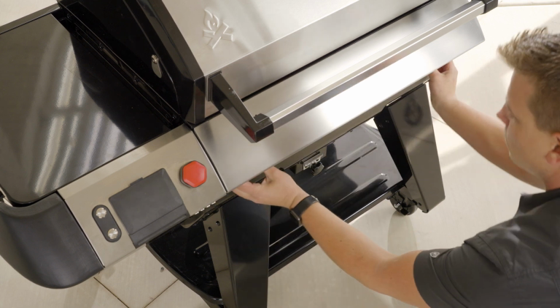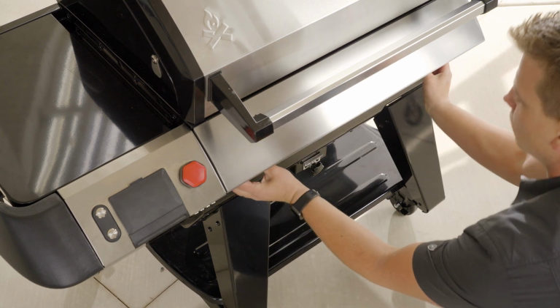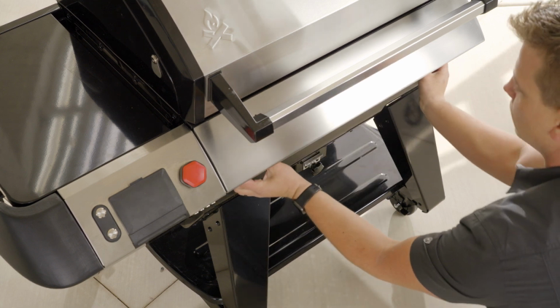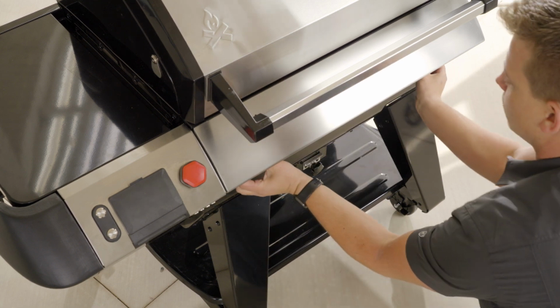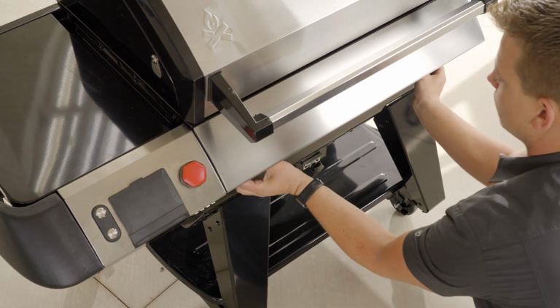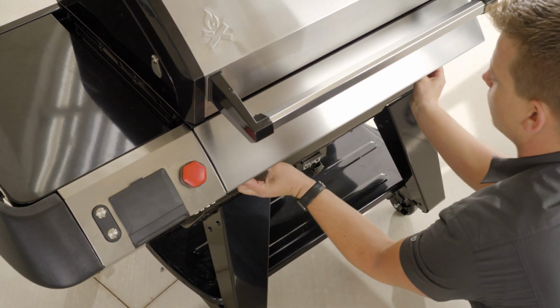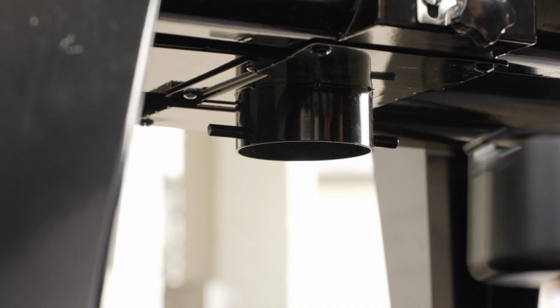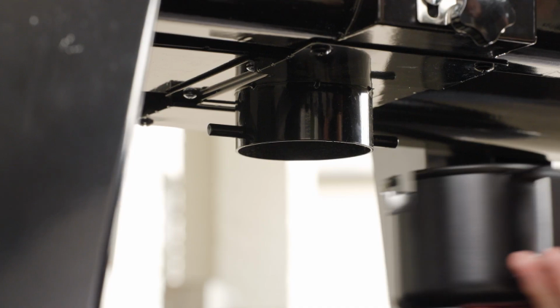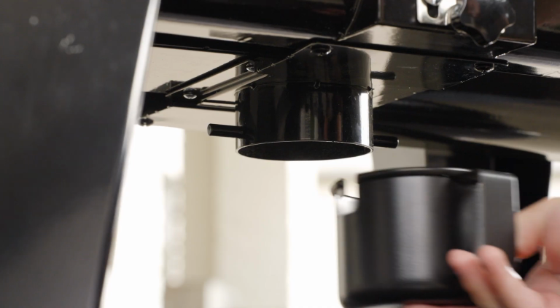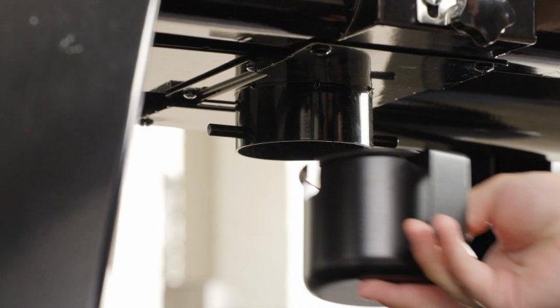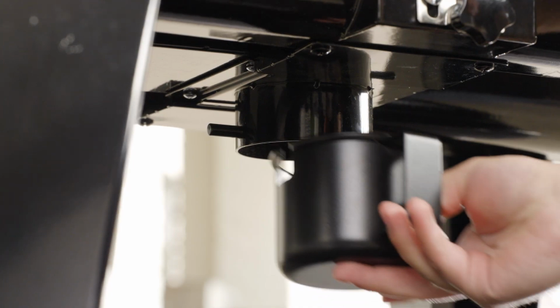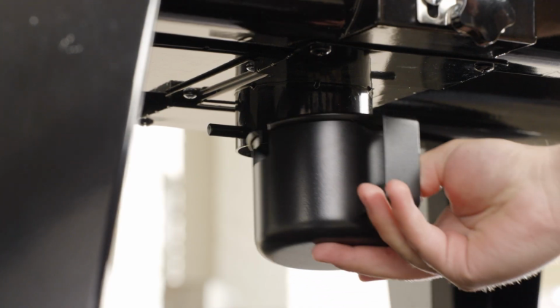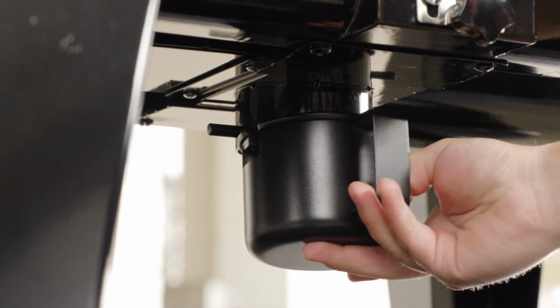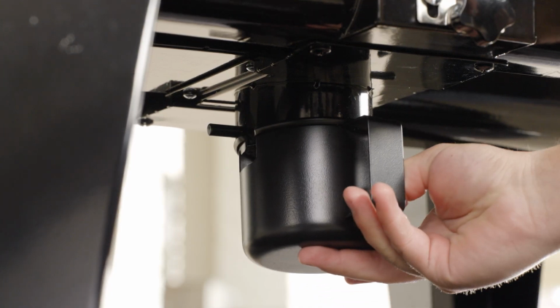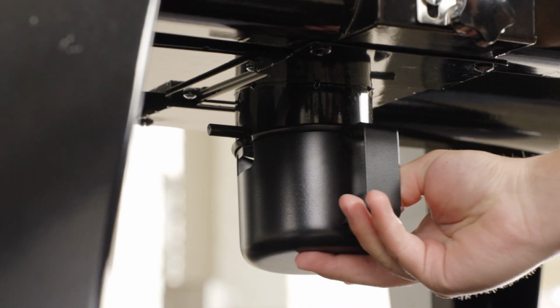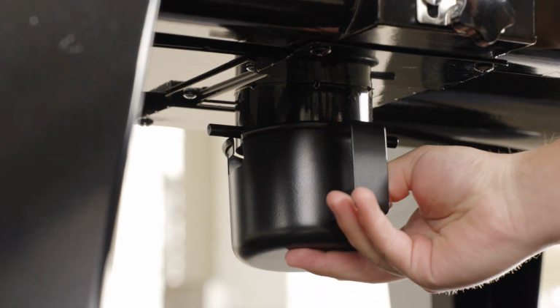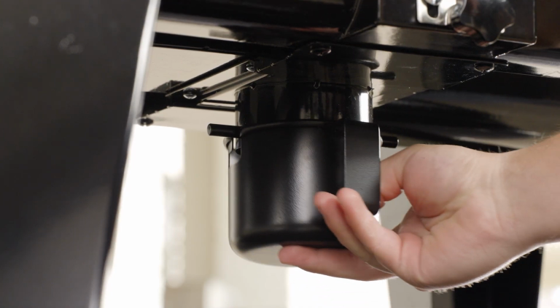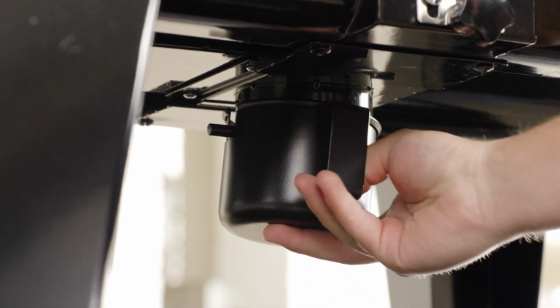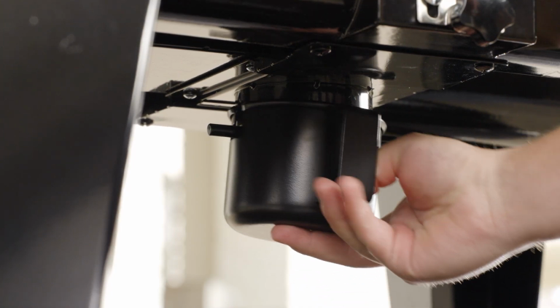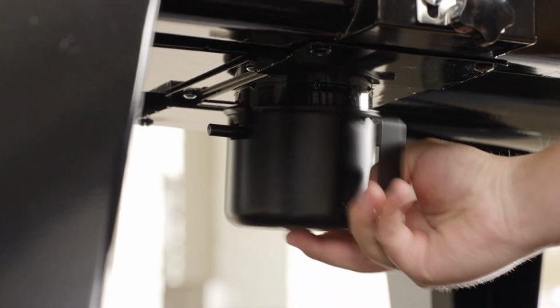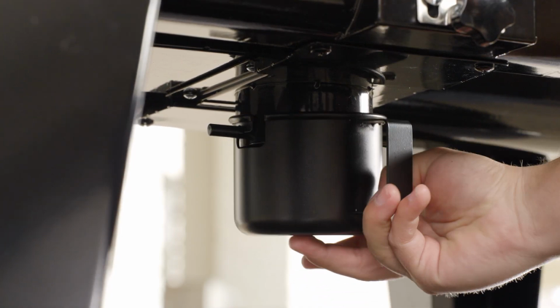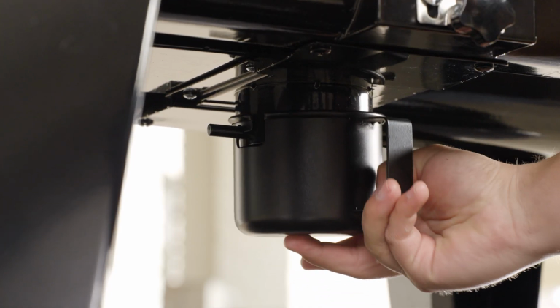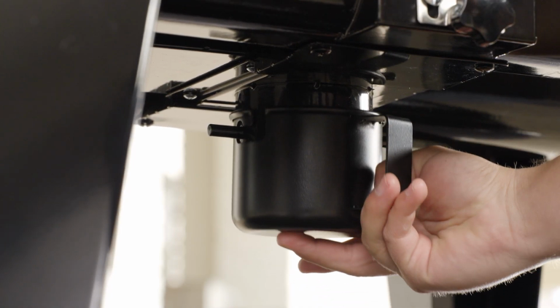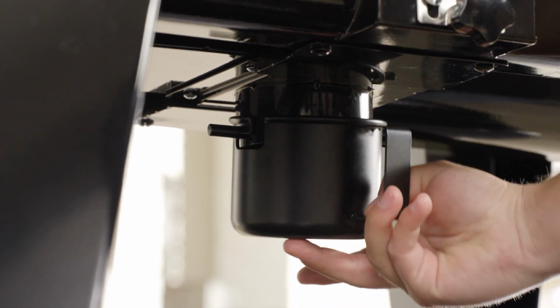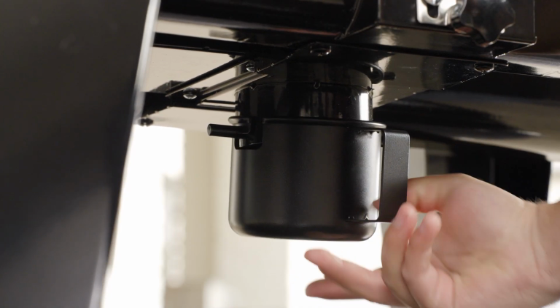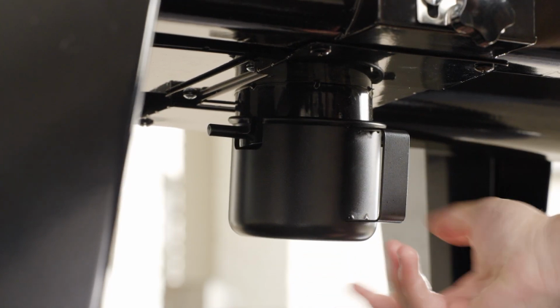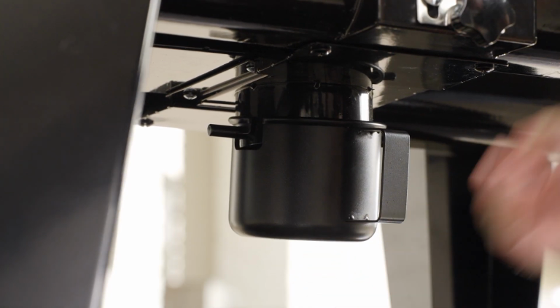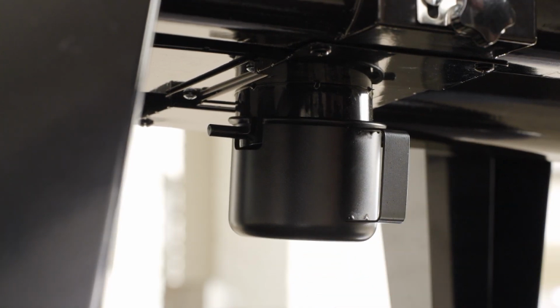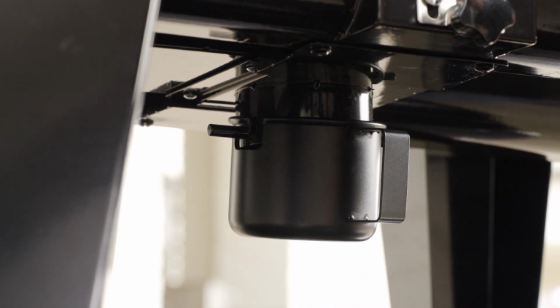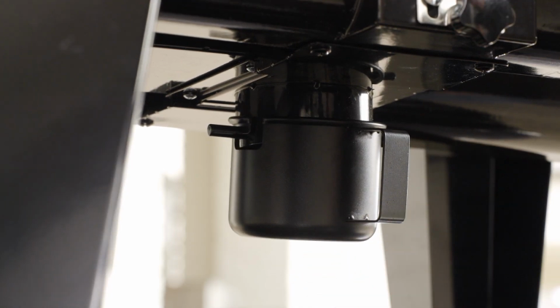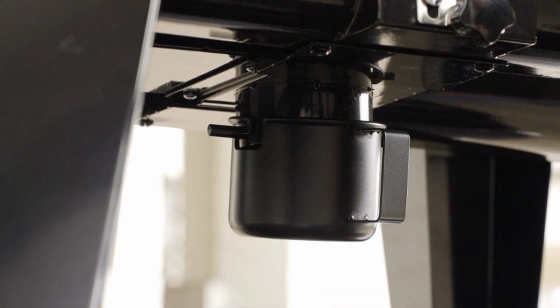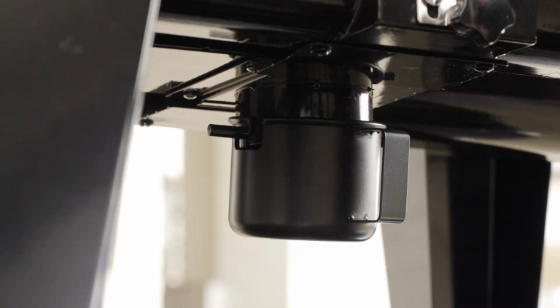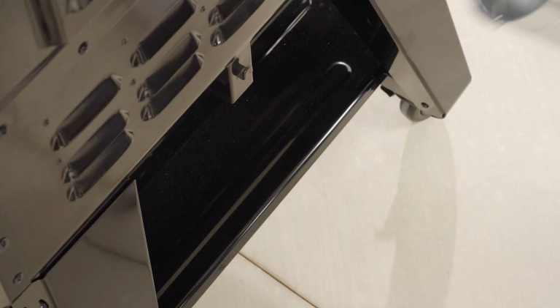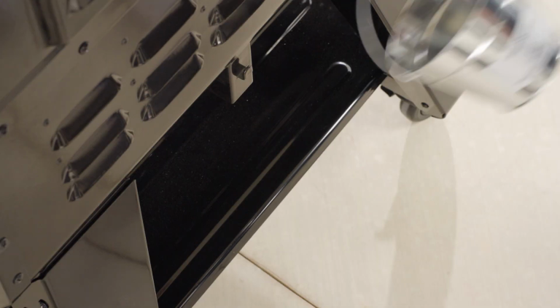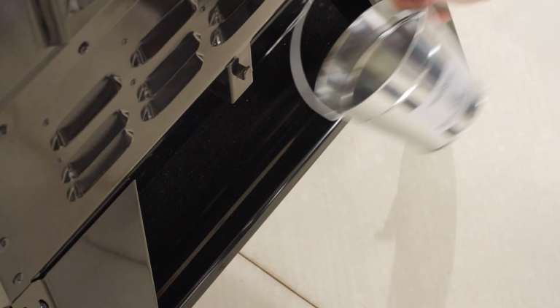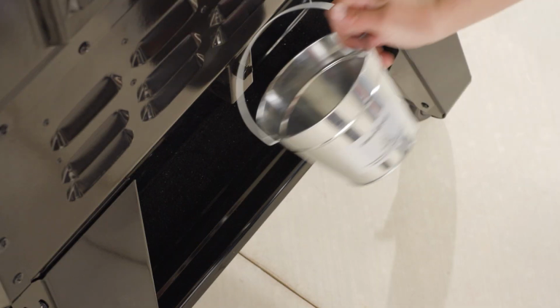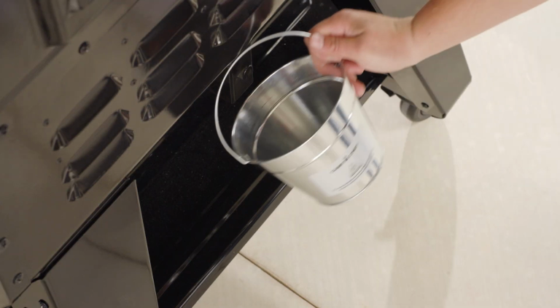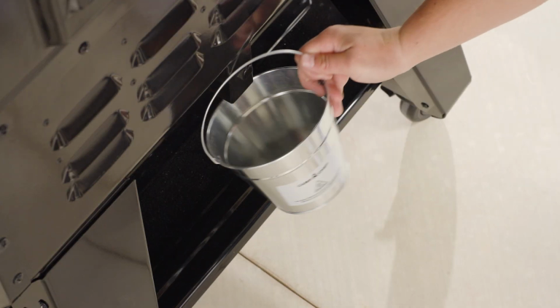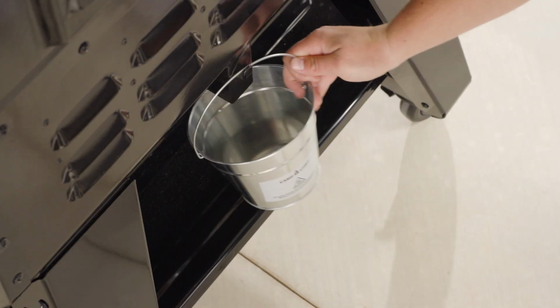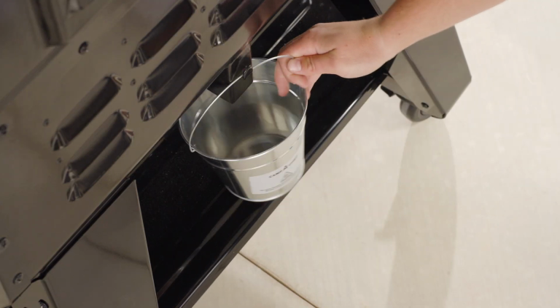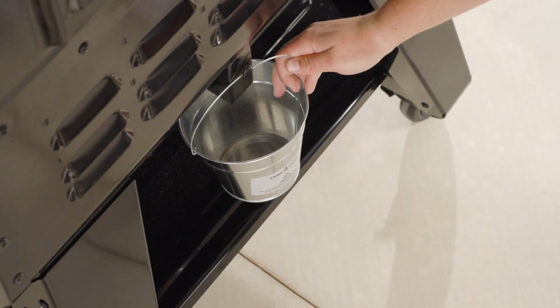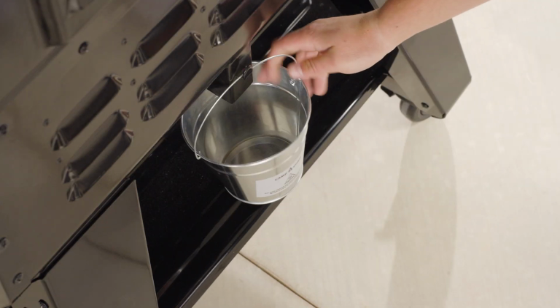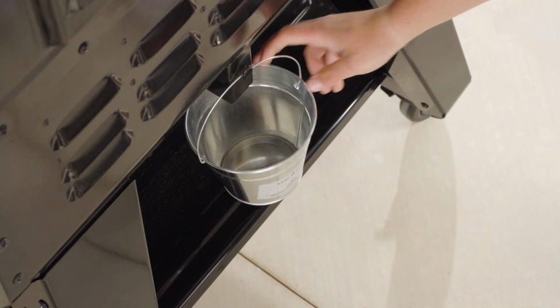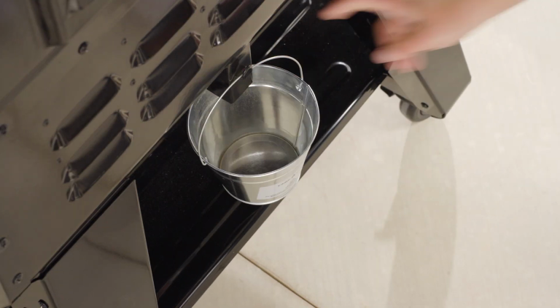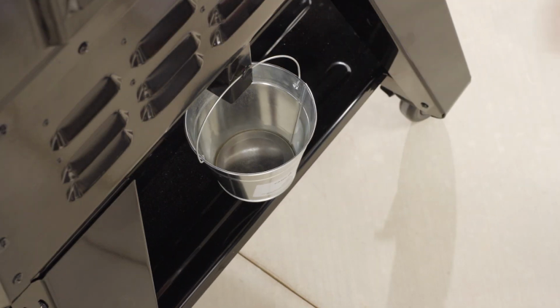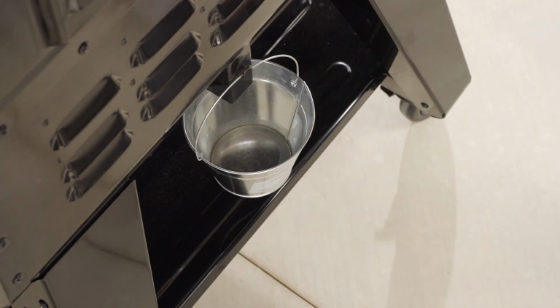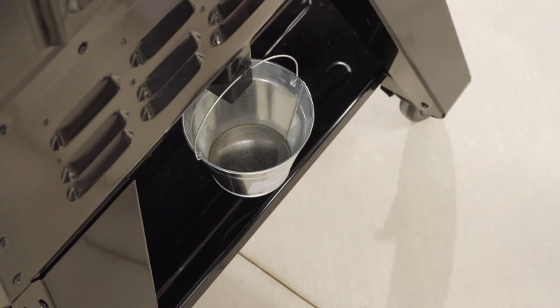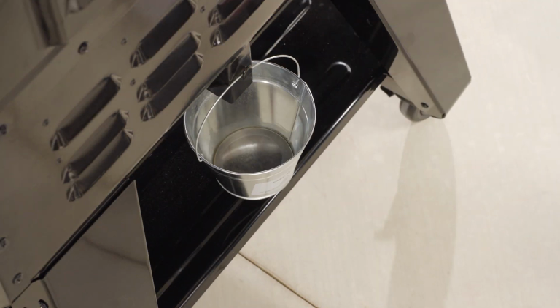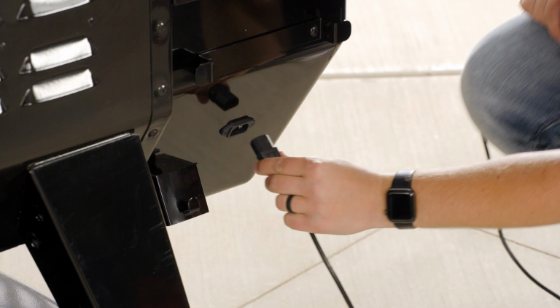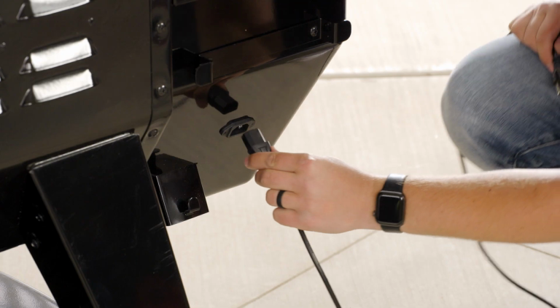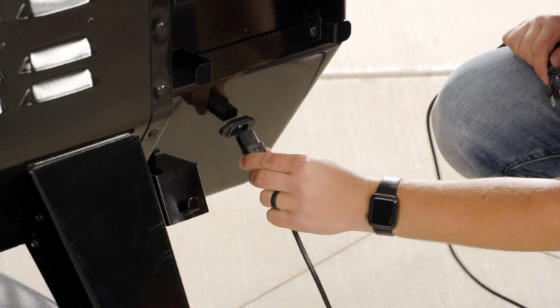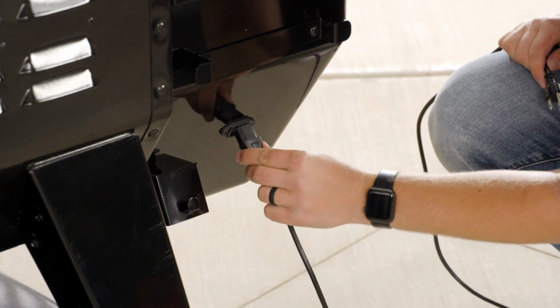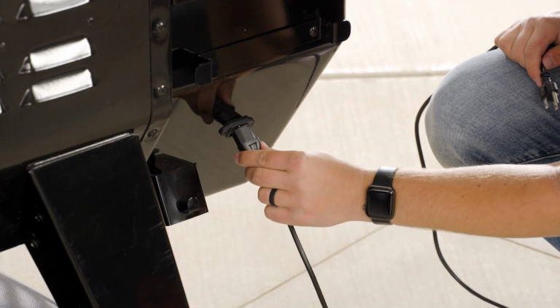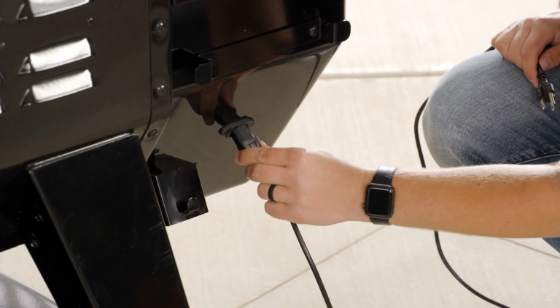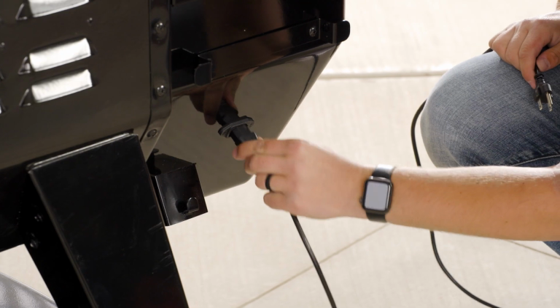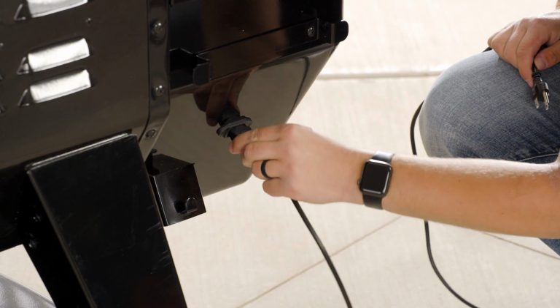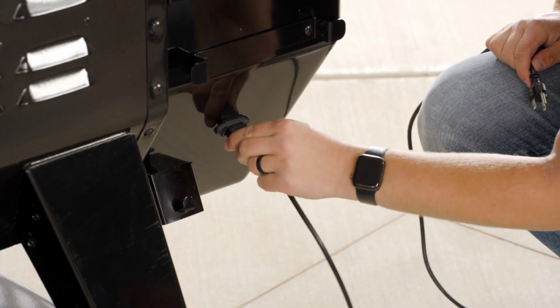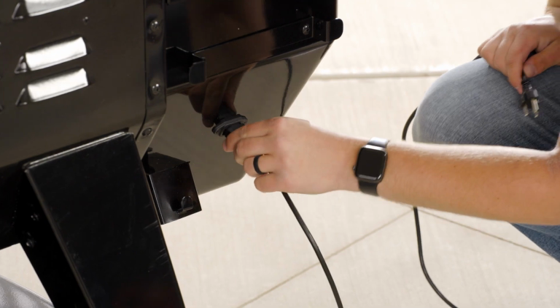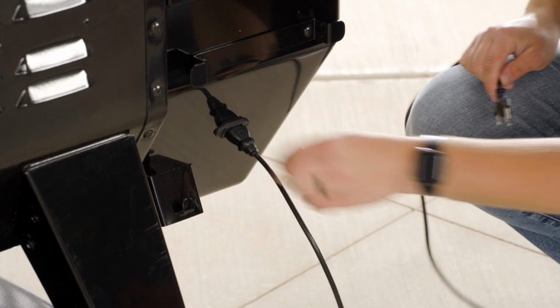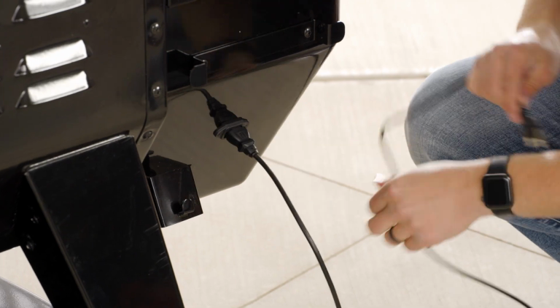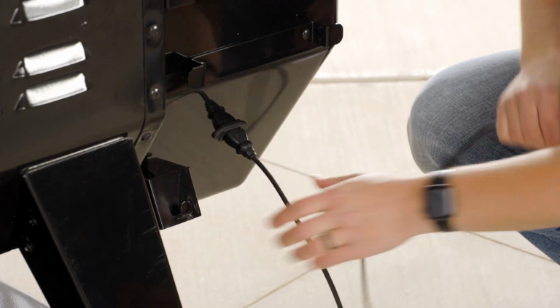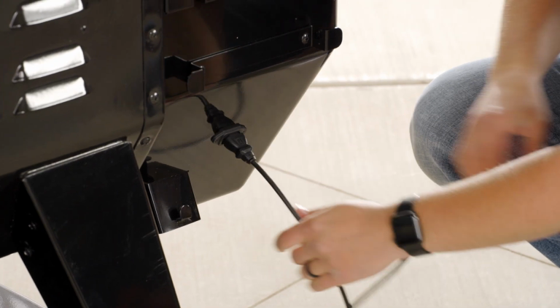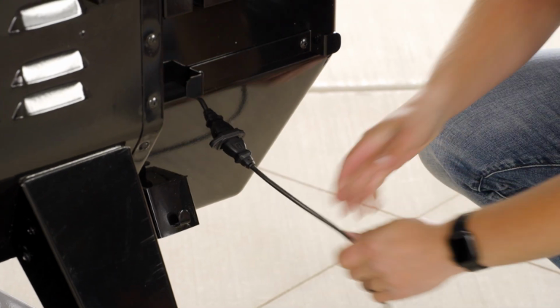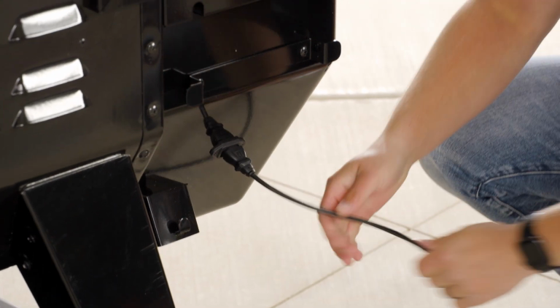Place your ash cup underneath the grill and secure it into place. Hang the grease bucket onto the back of the grill and then attach your power cord on the back side of the hopper.